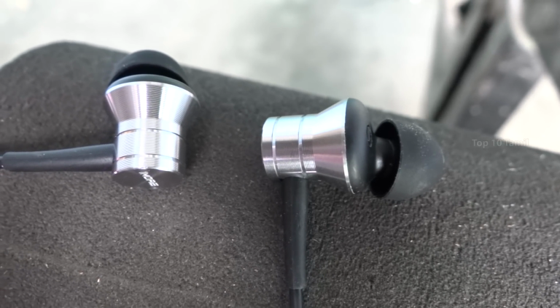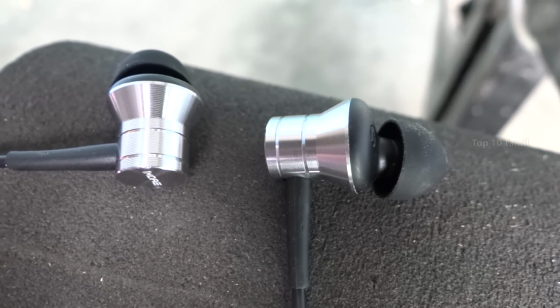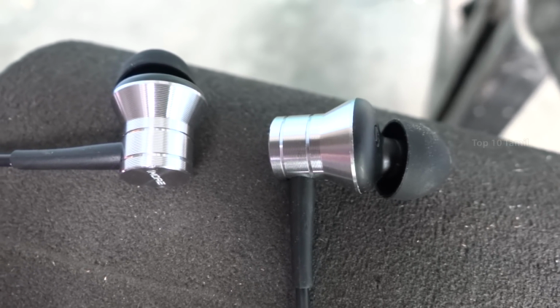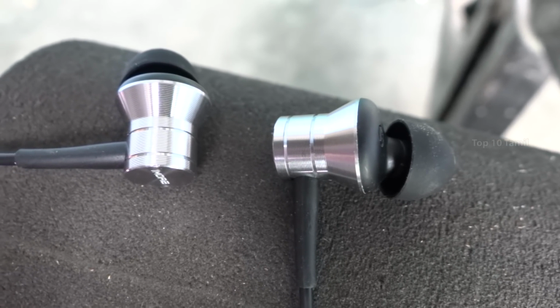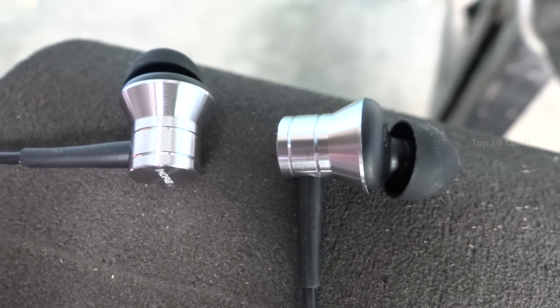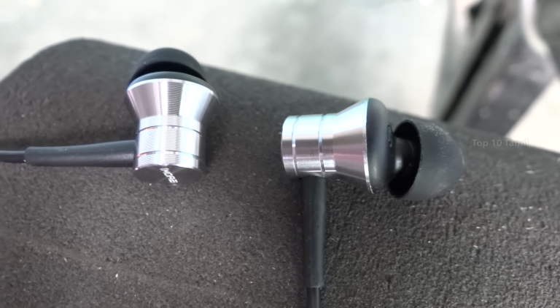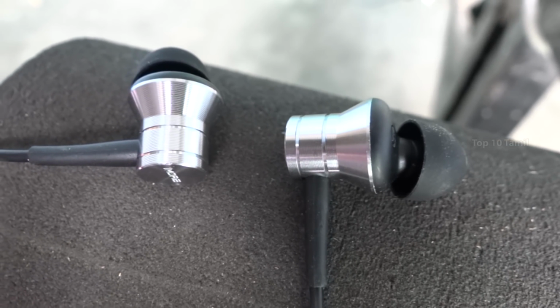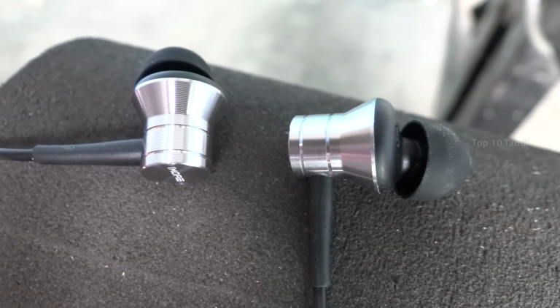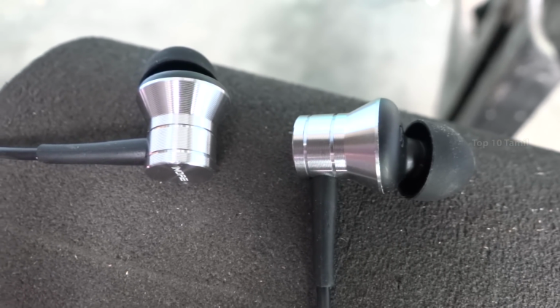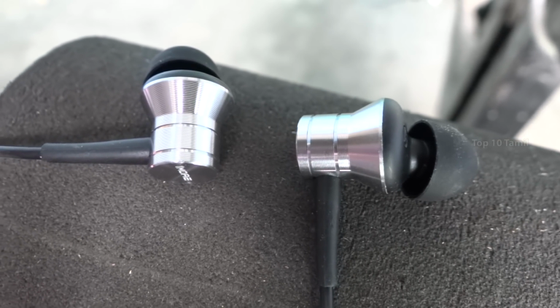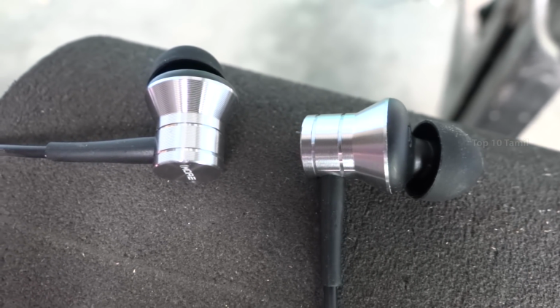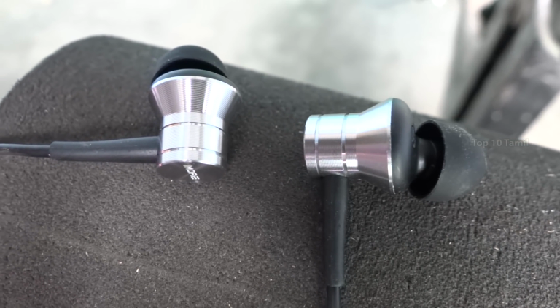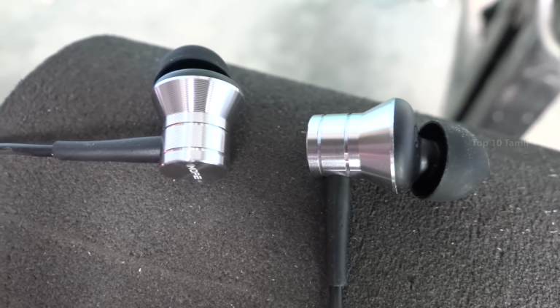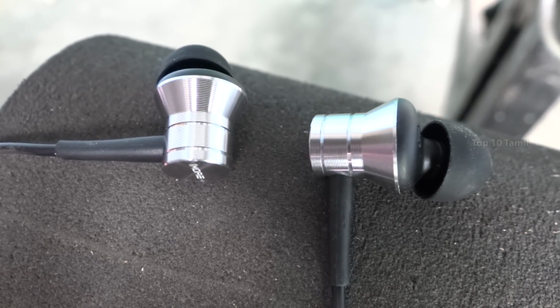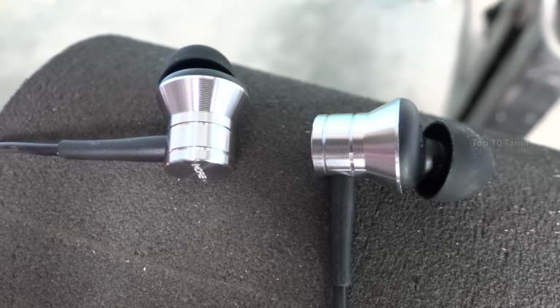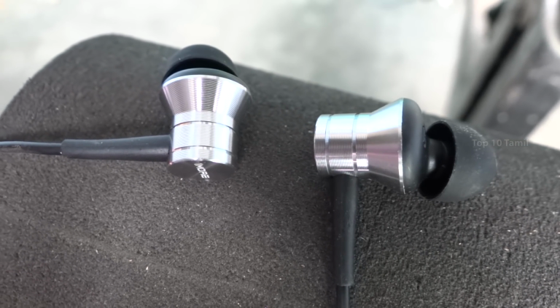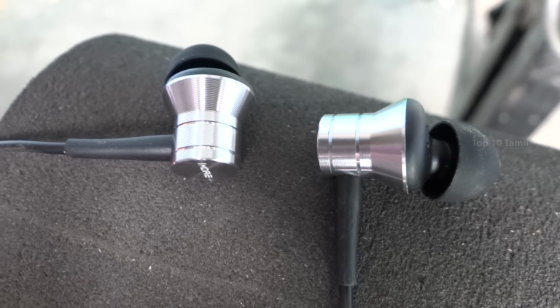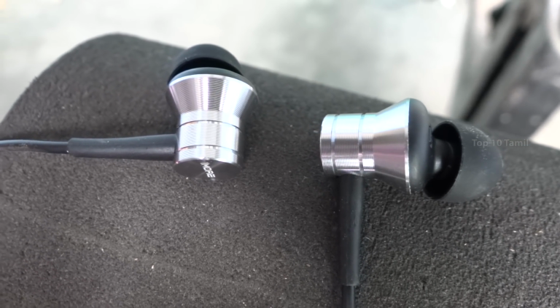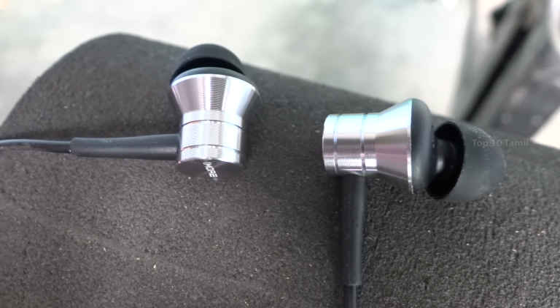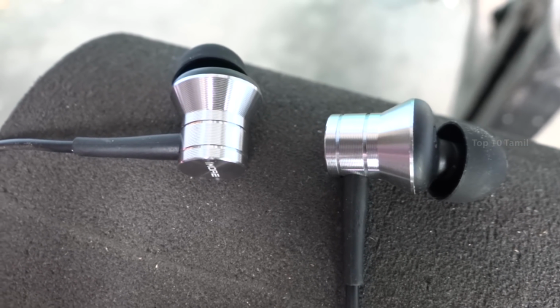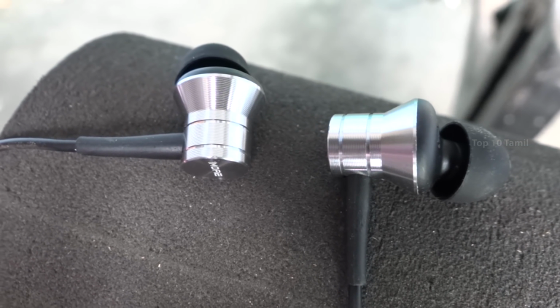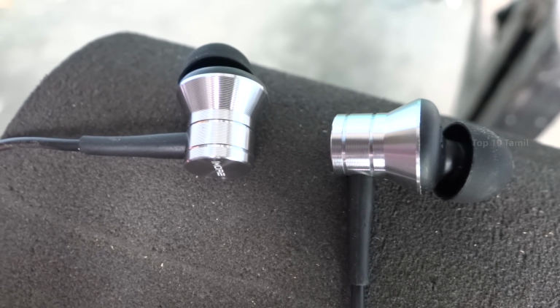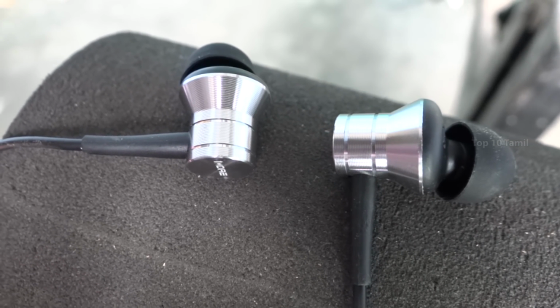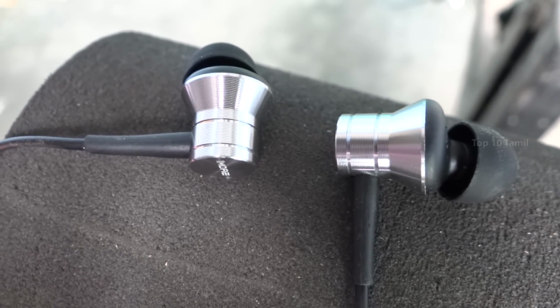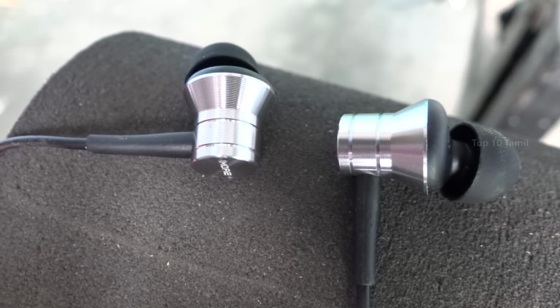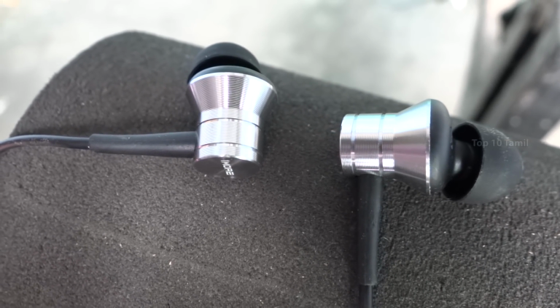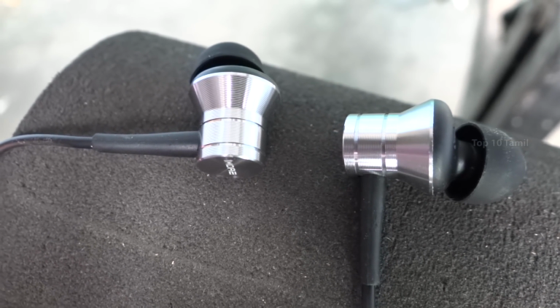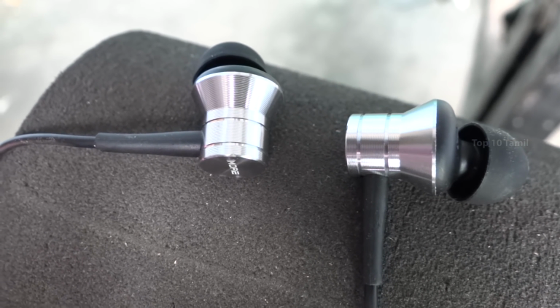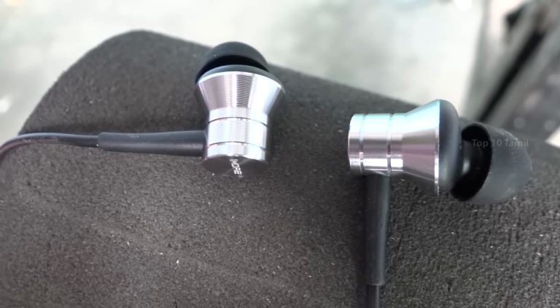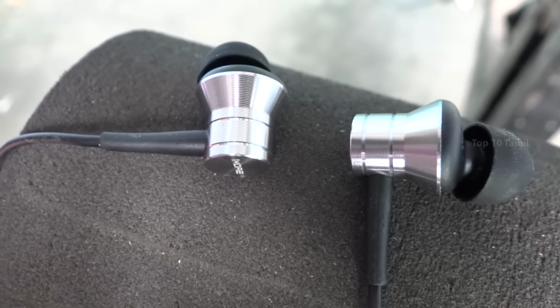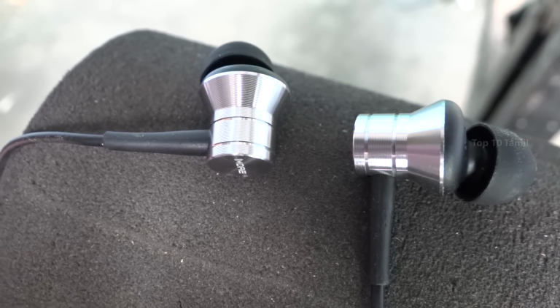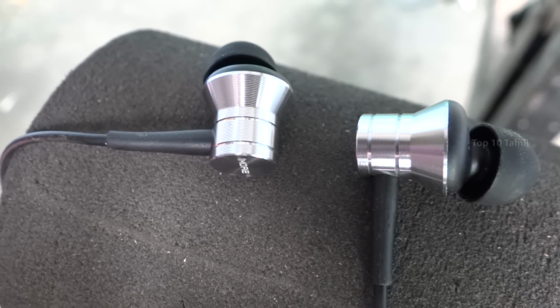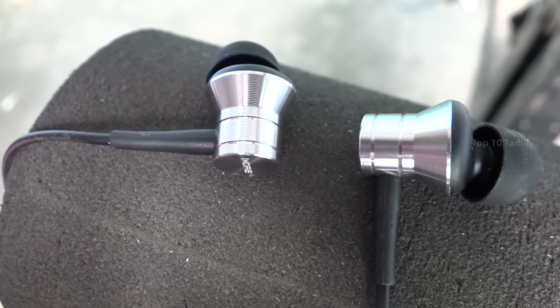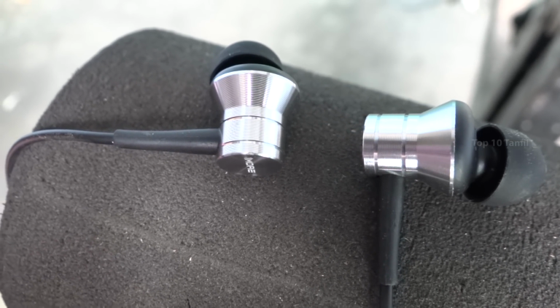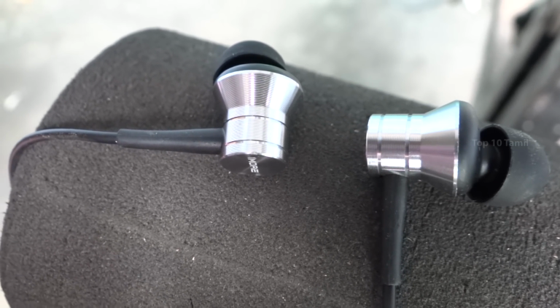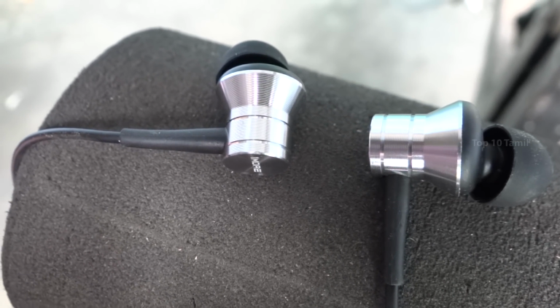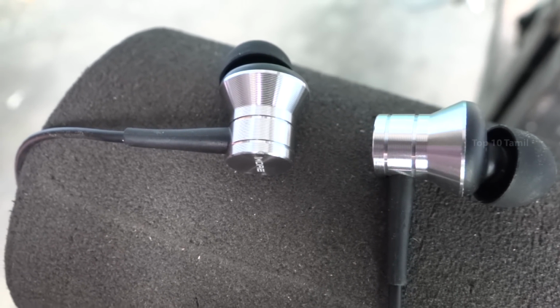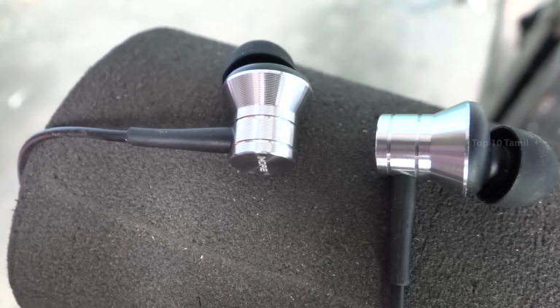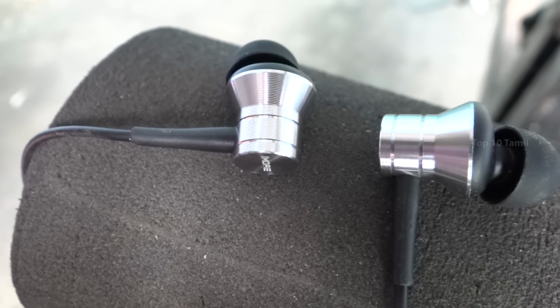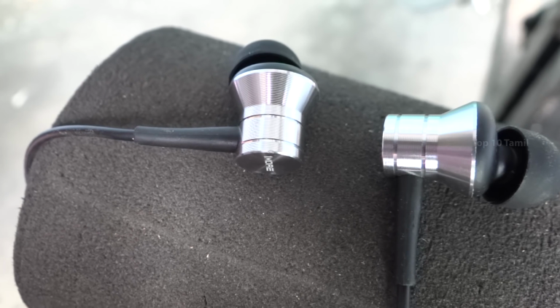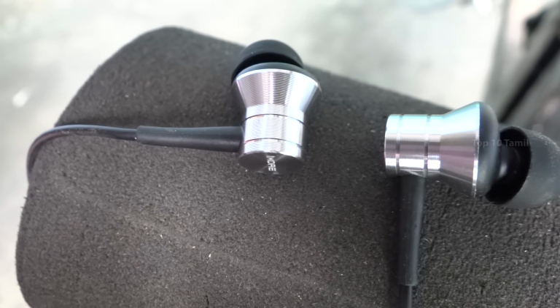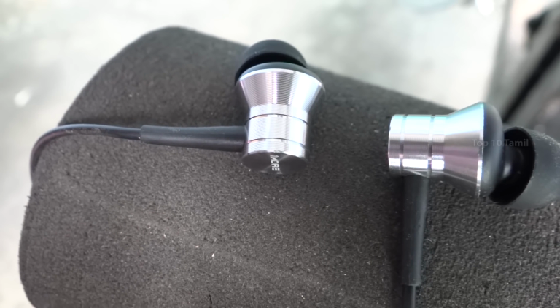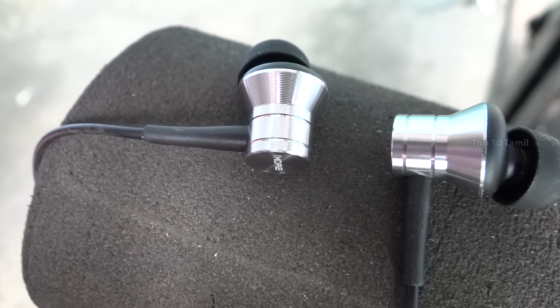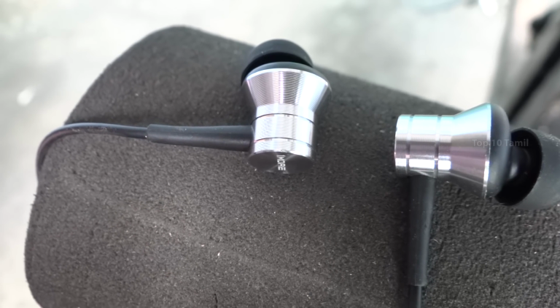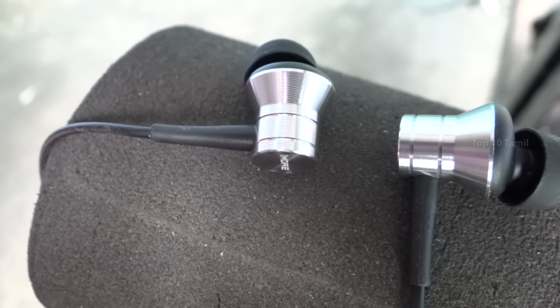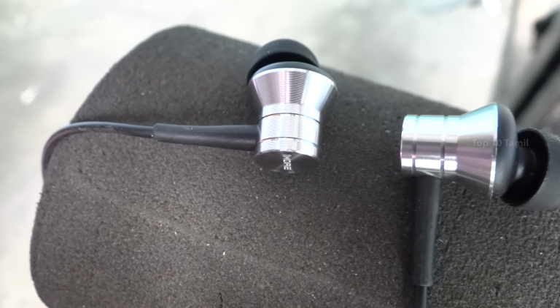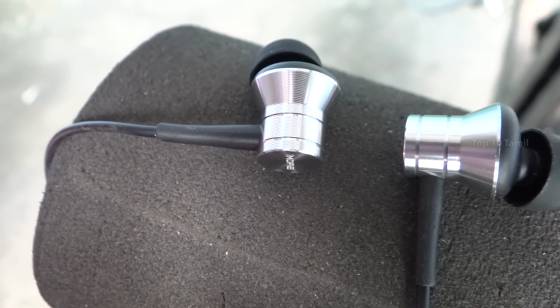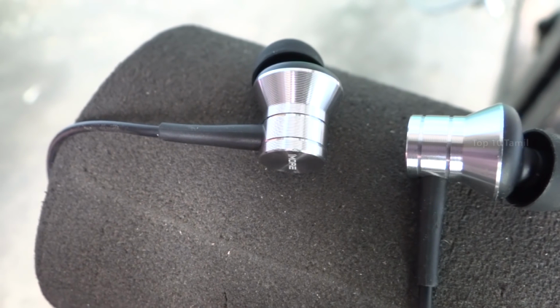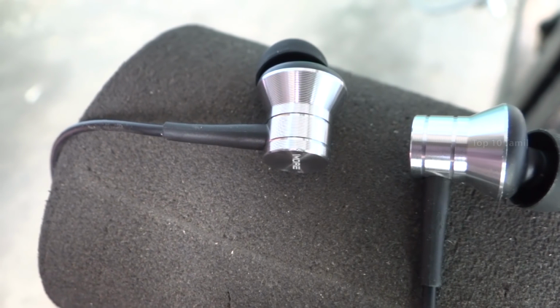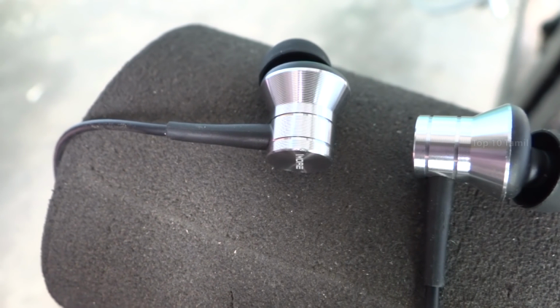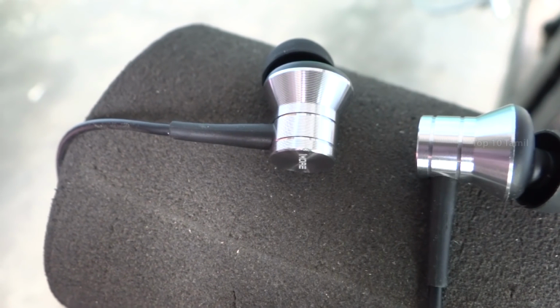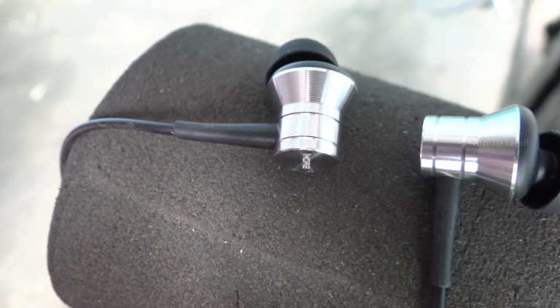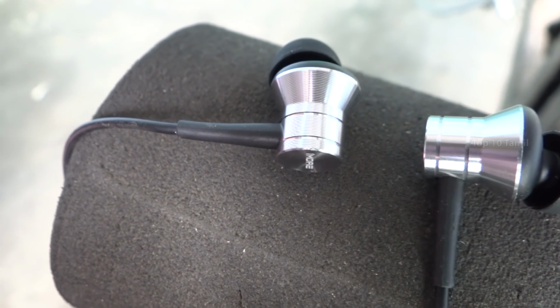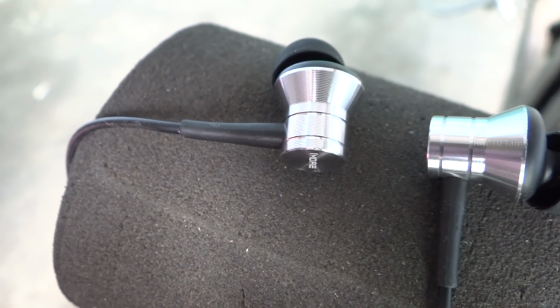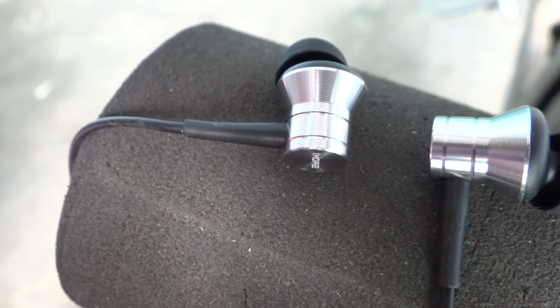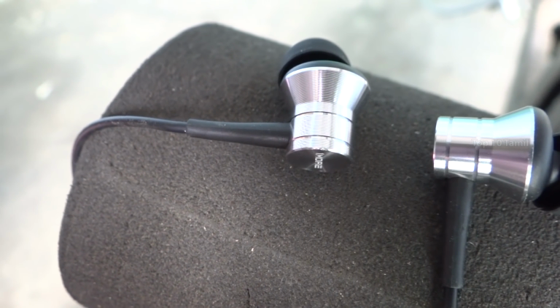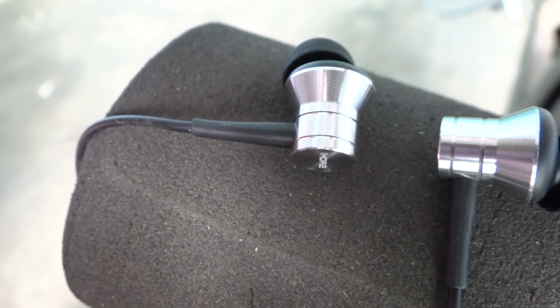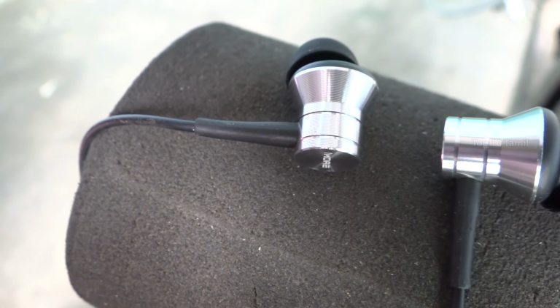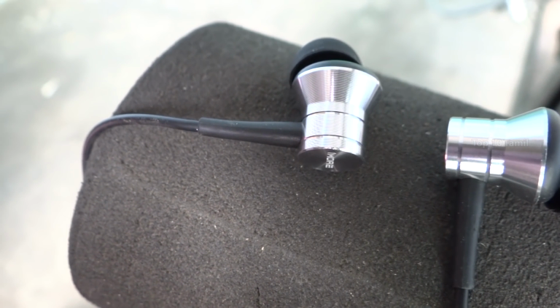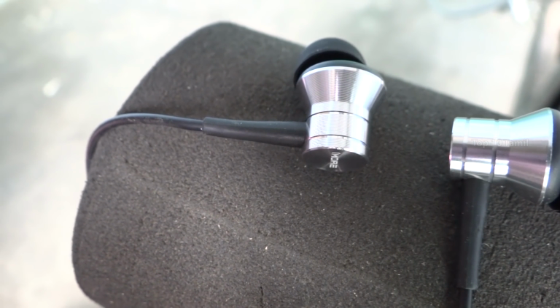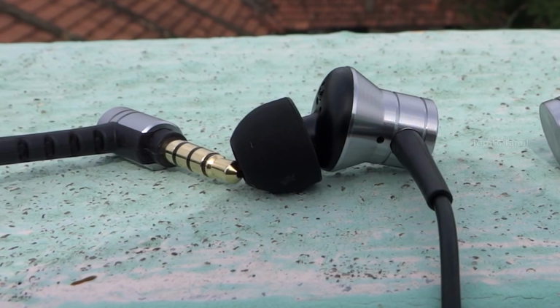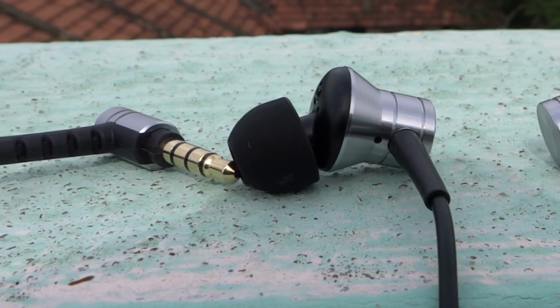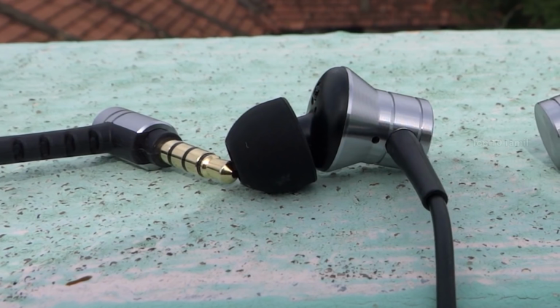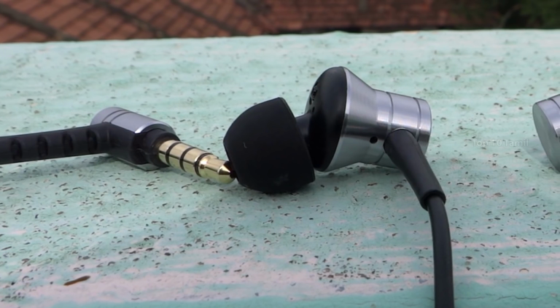Also, we have a 1-year manufacturer warranty on this earphone. Finally, the price of this product is $880.